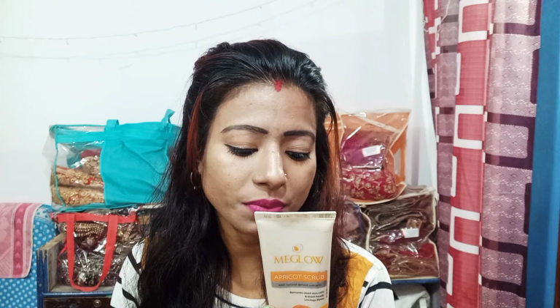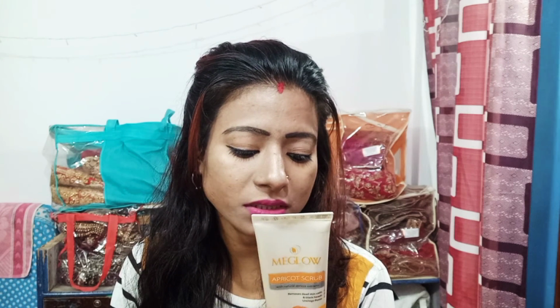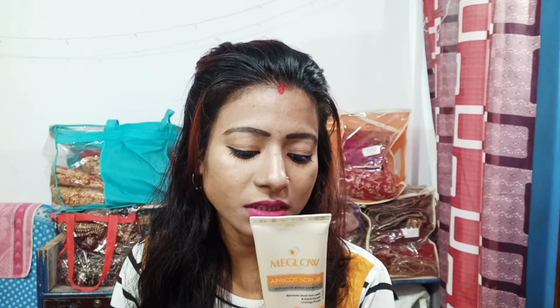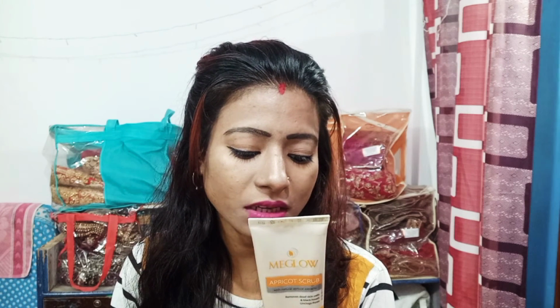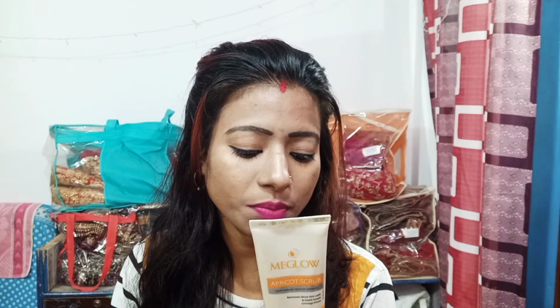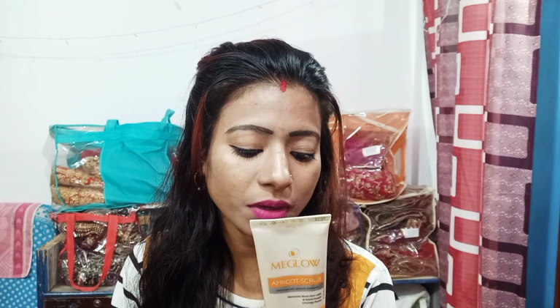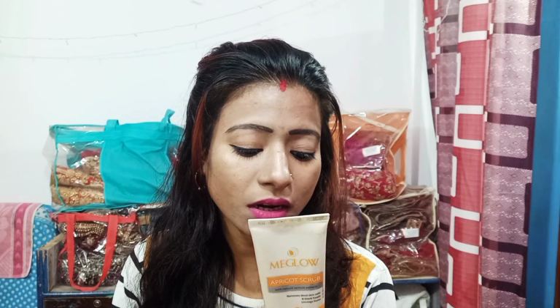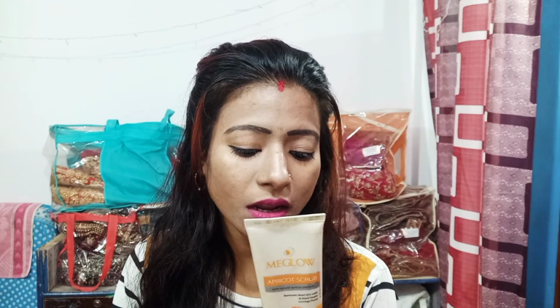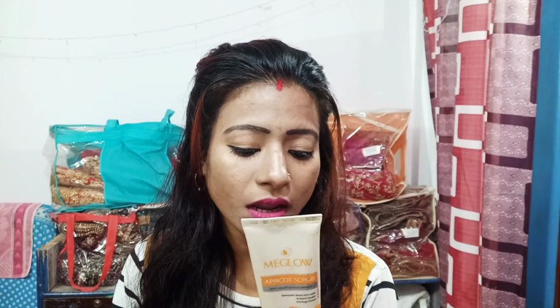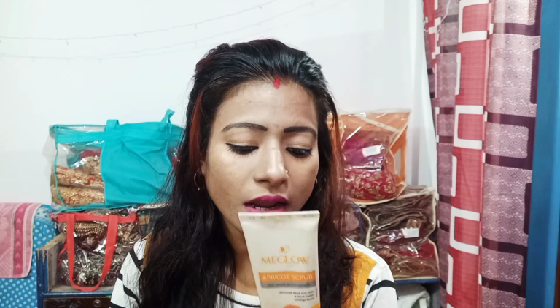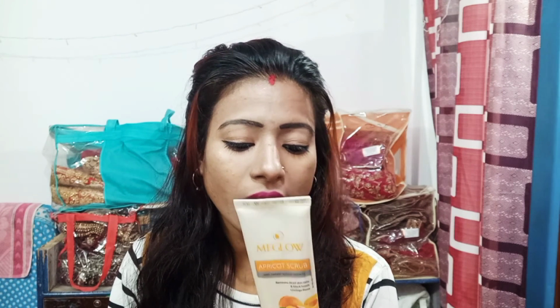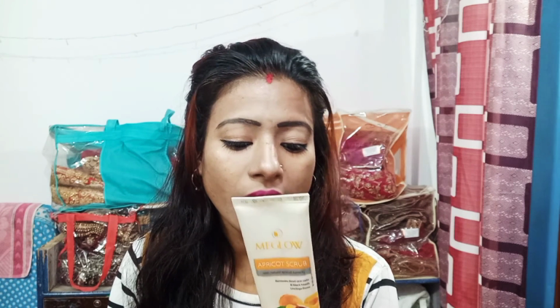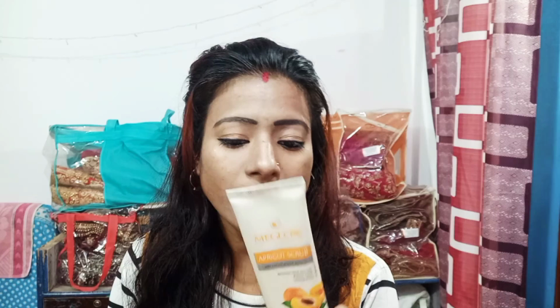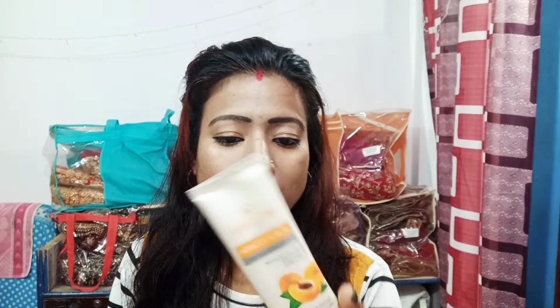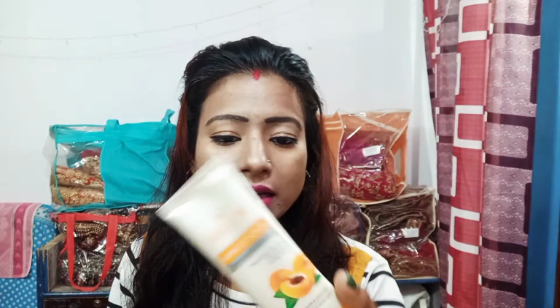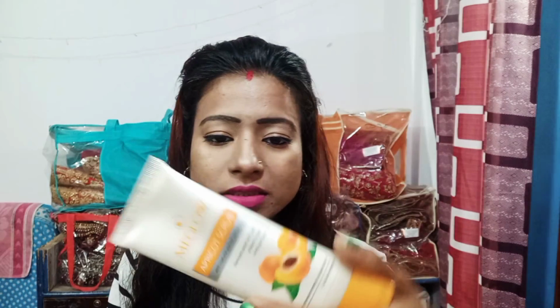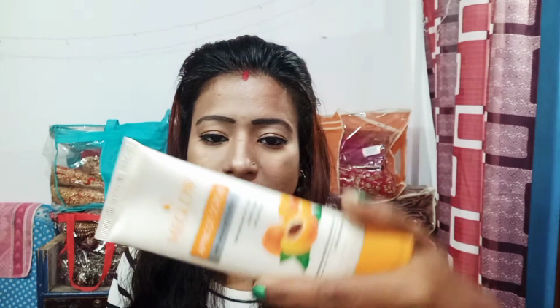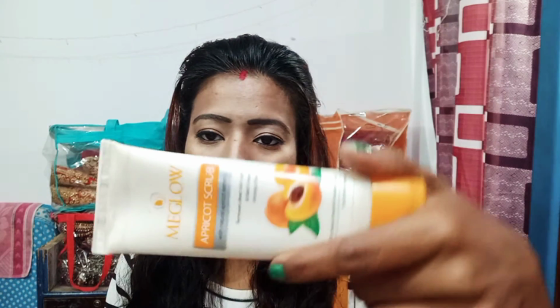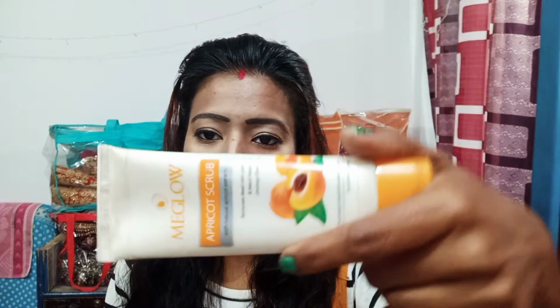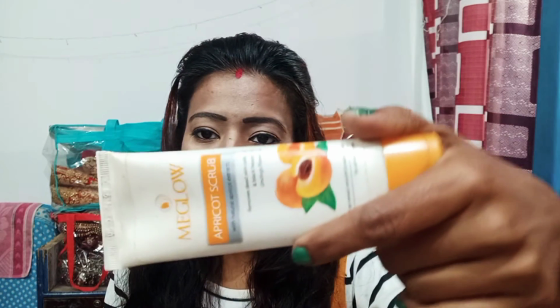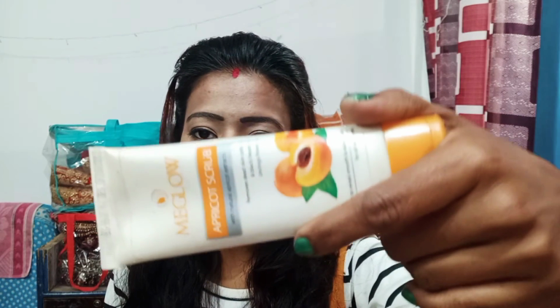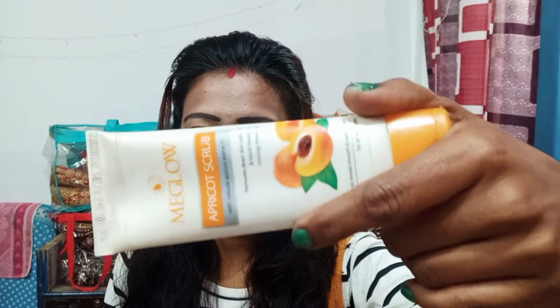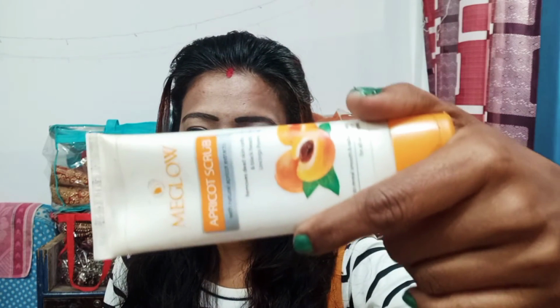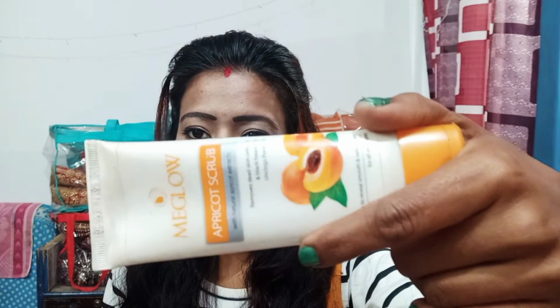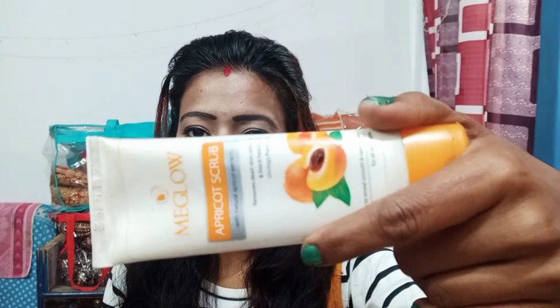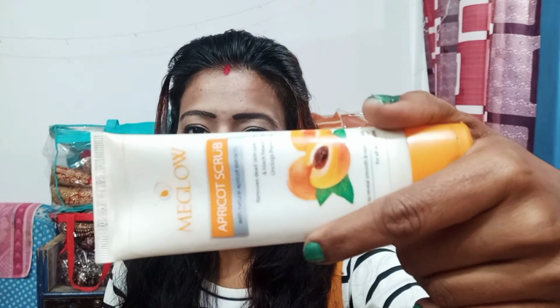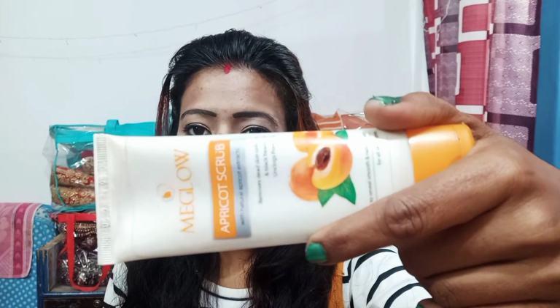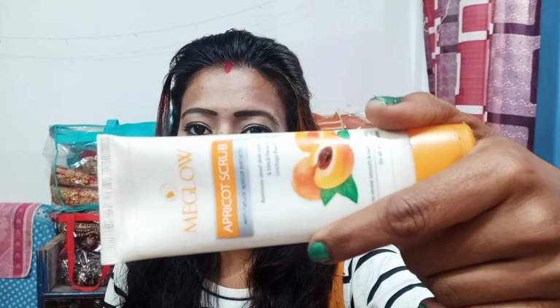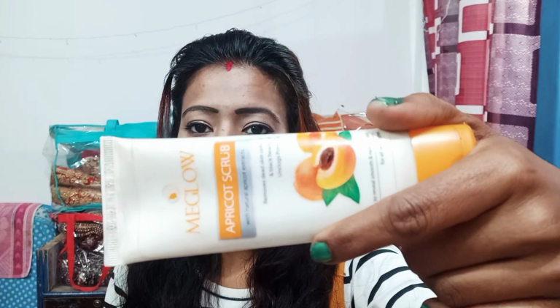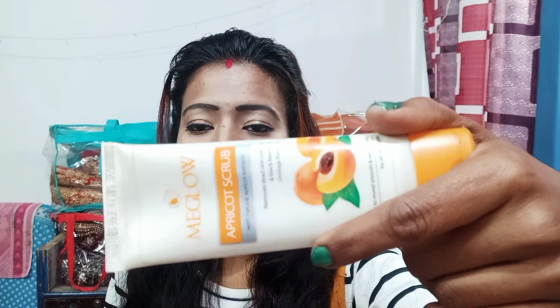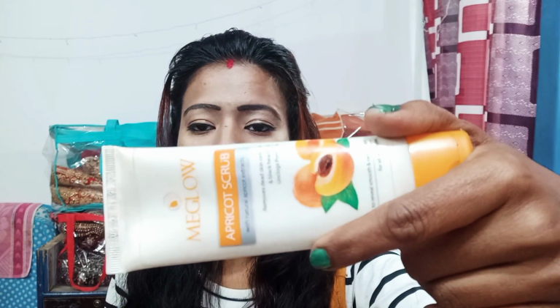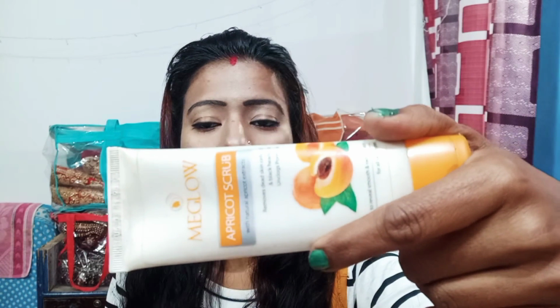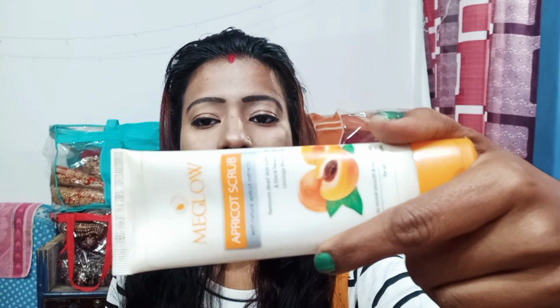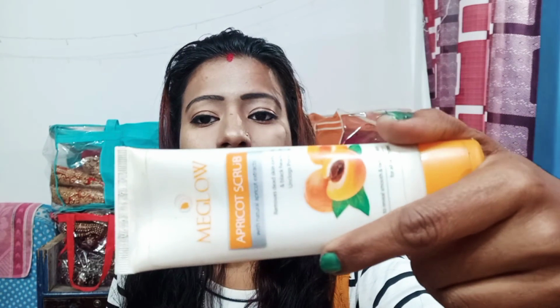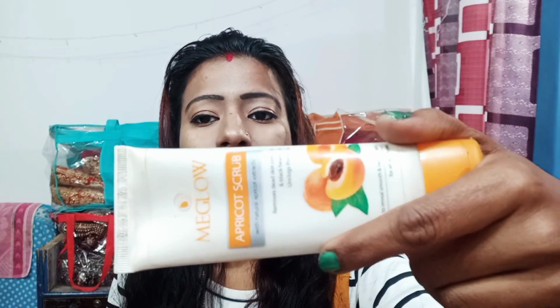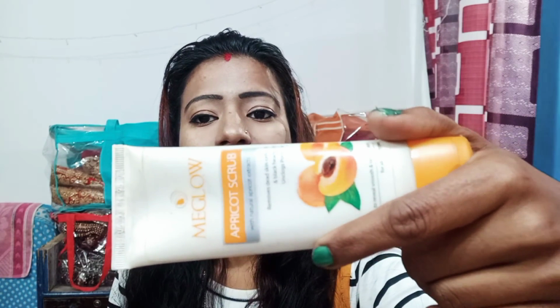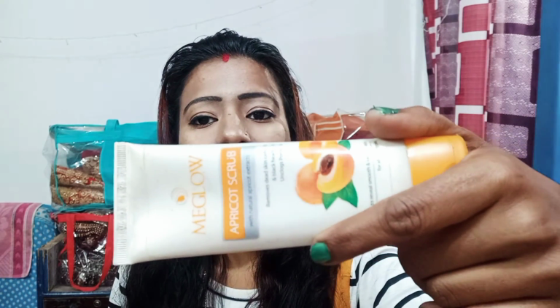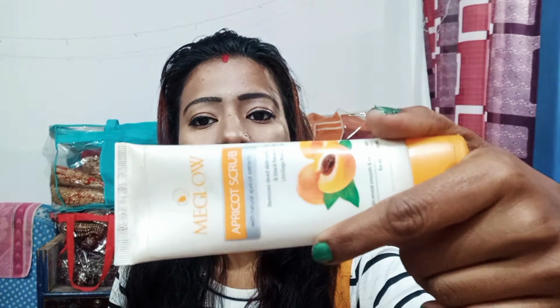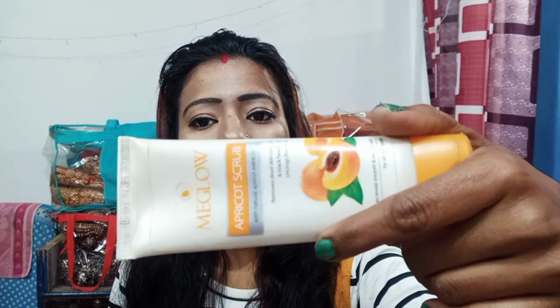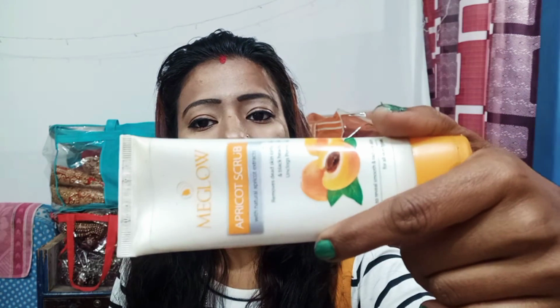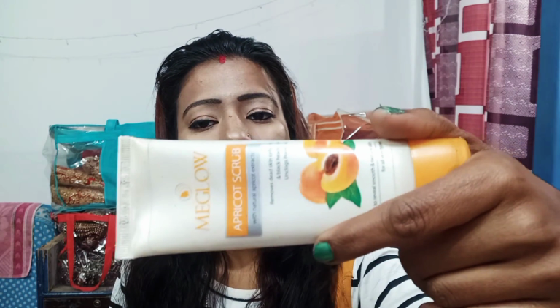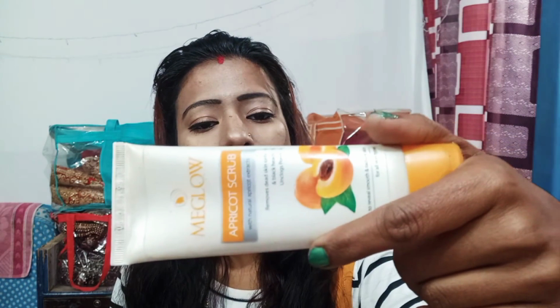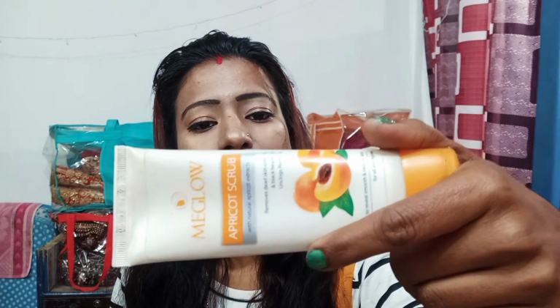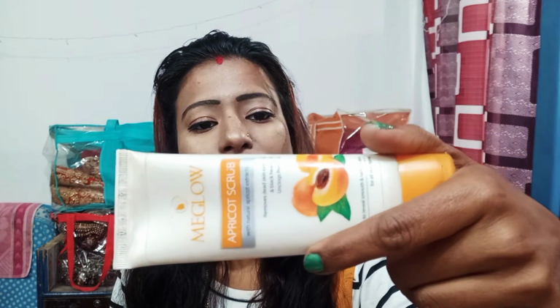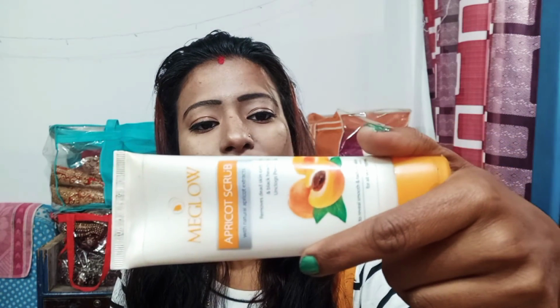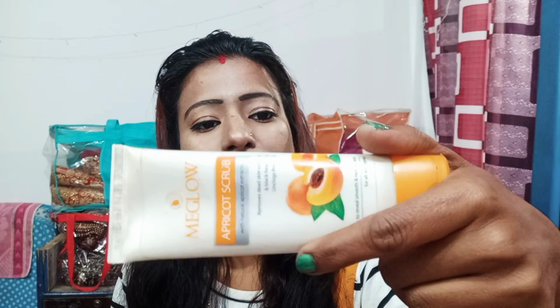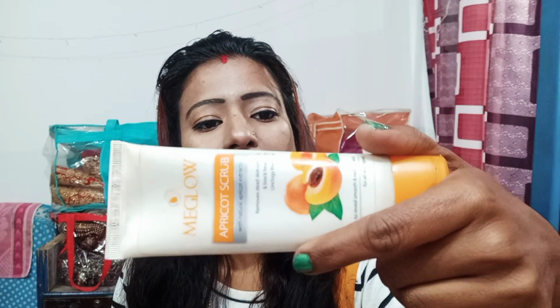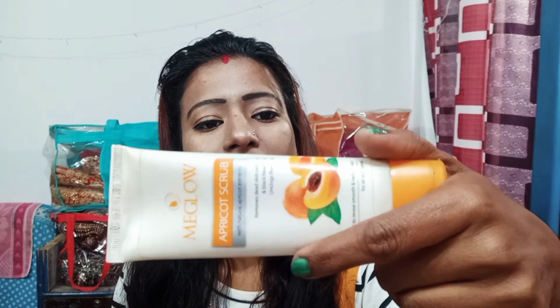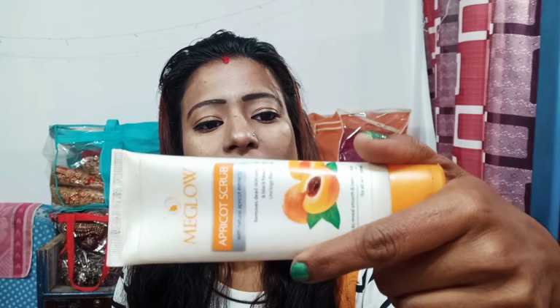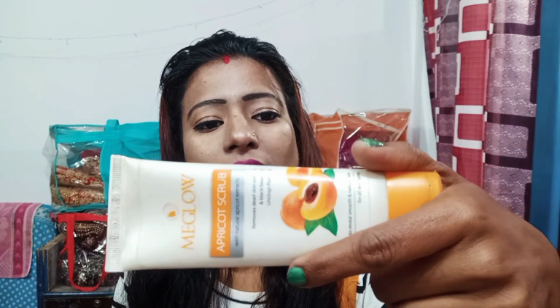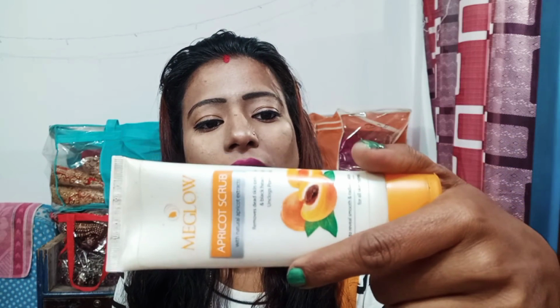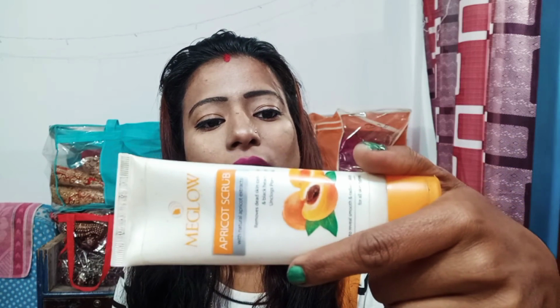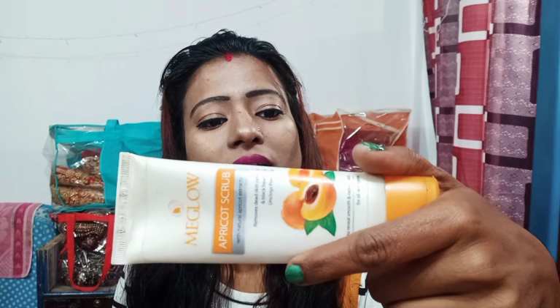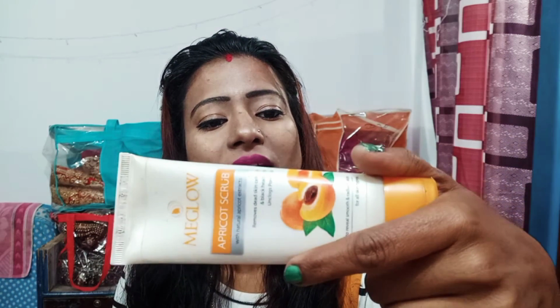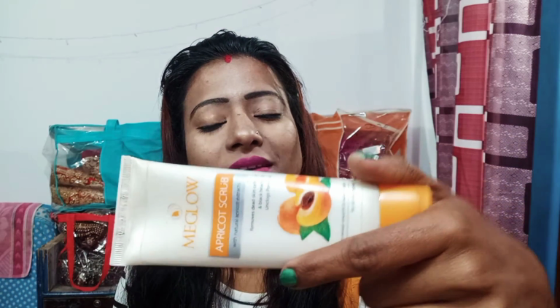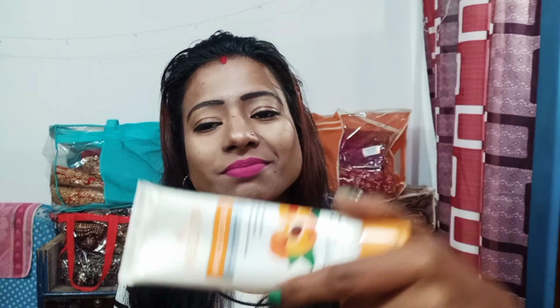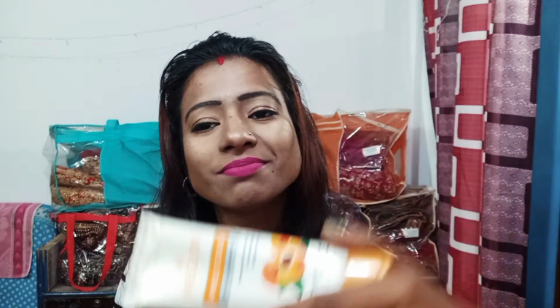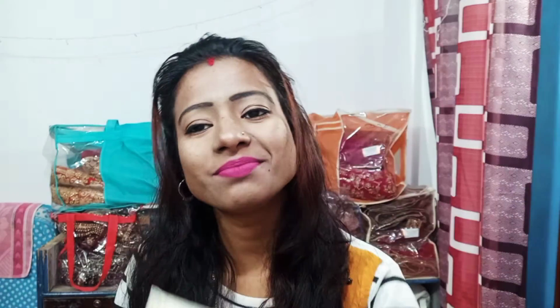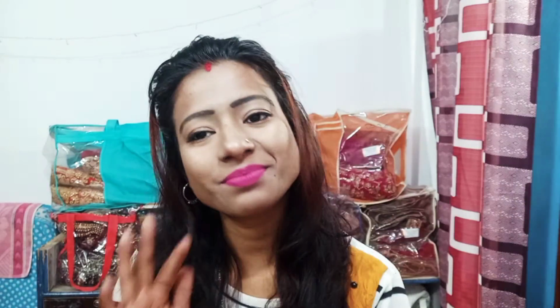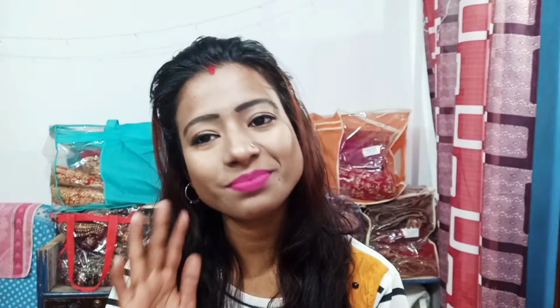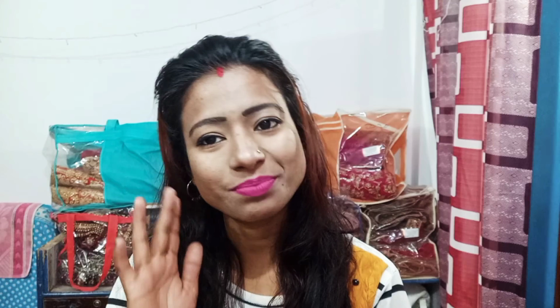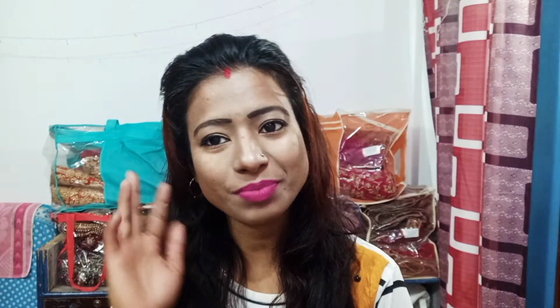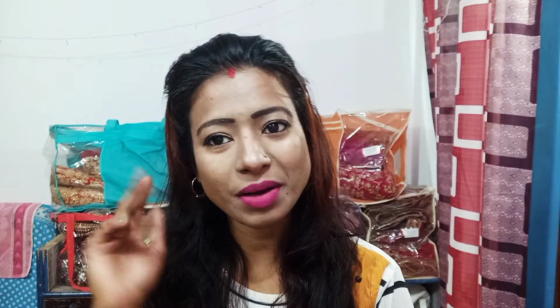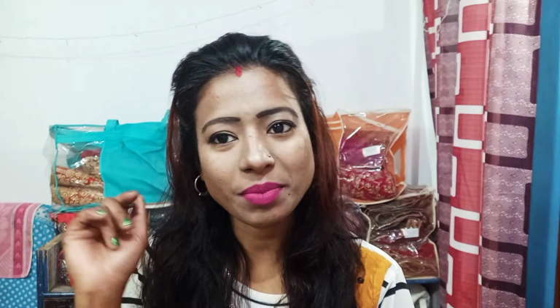Let me know how you like this product — please comment. Bye bye!